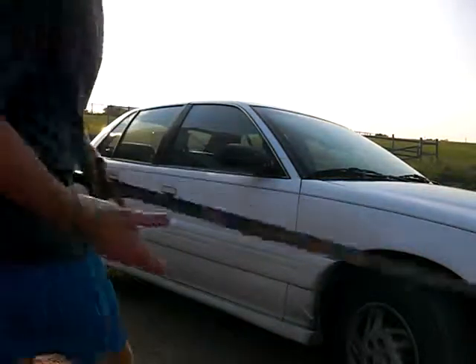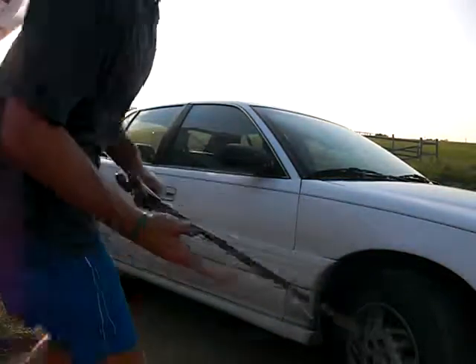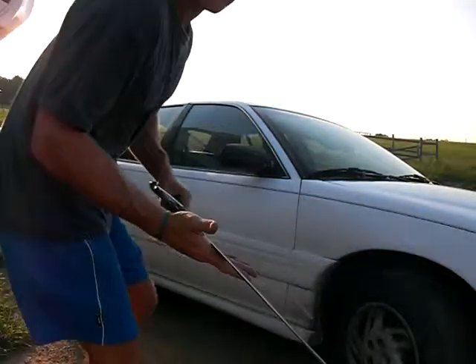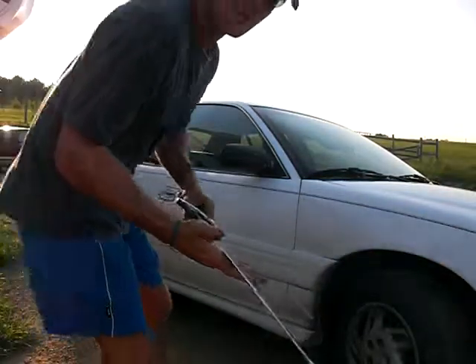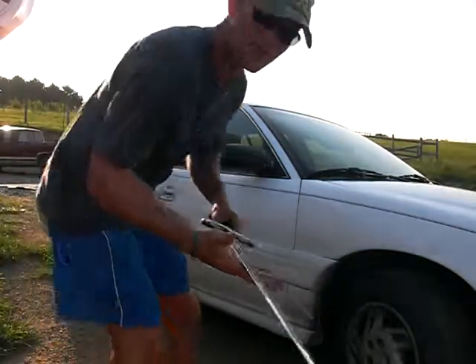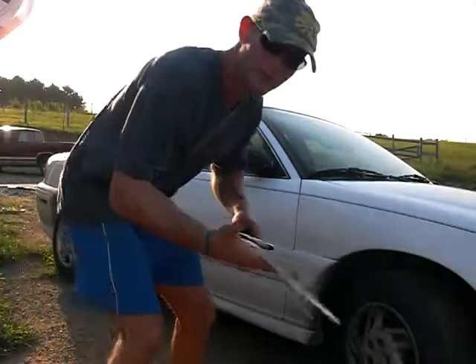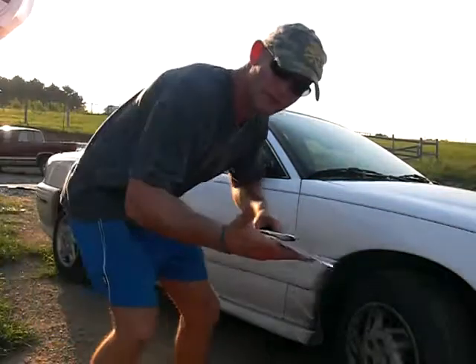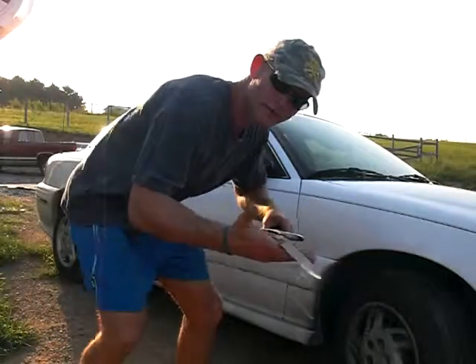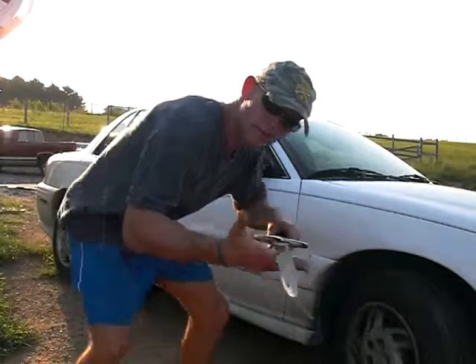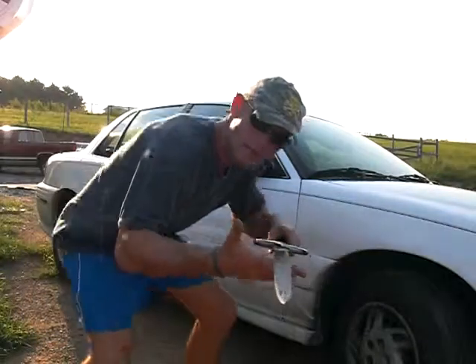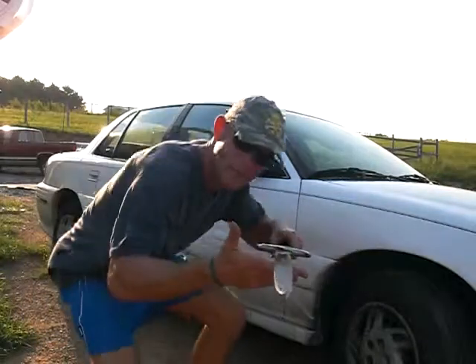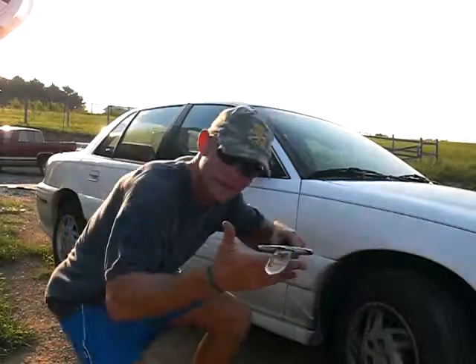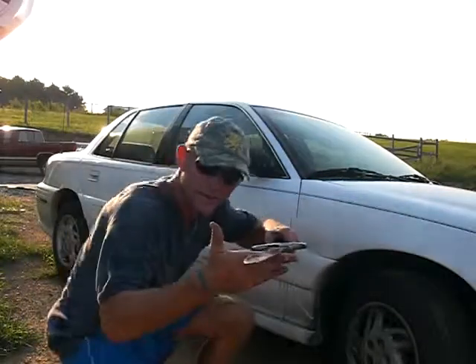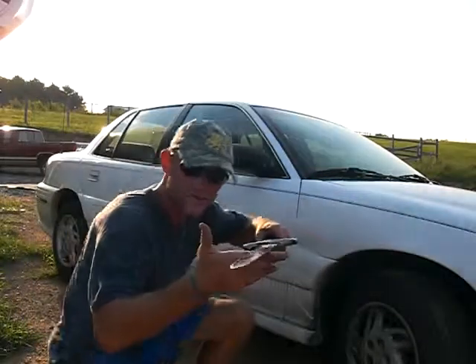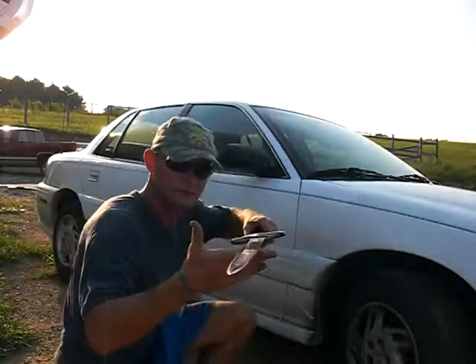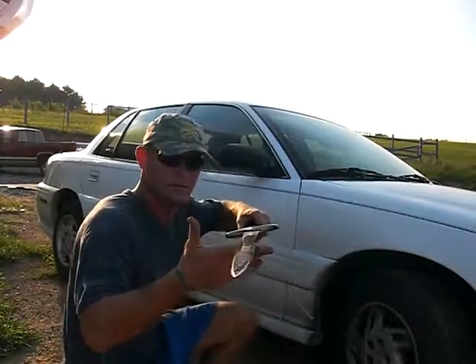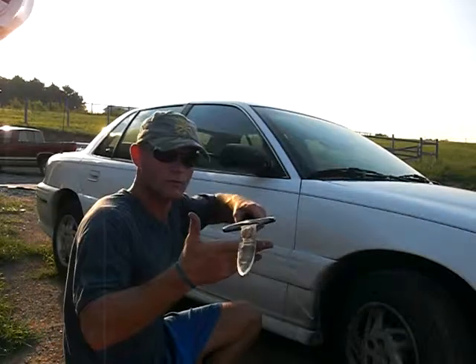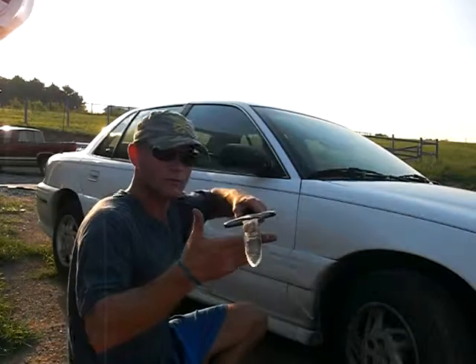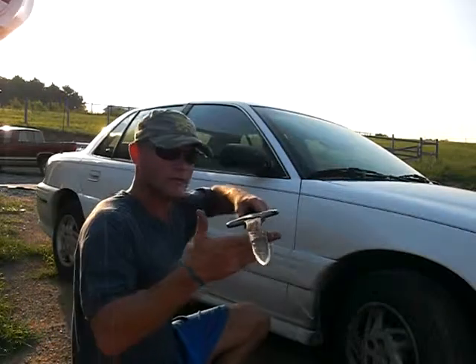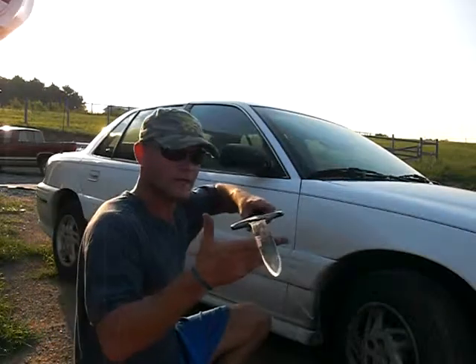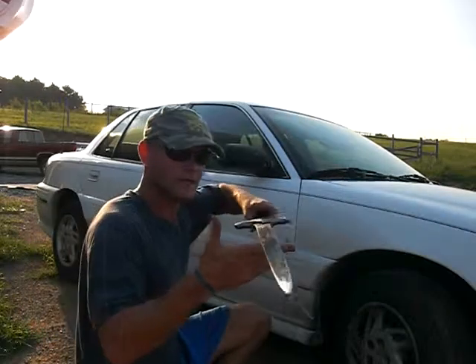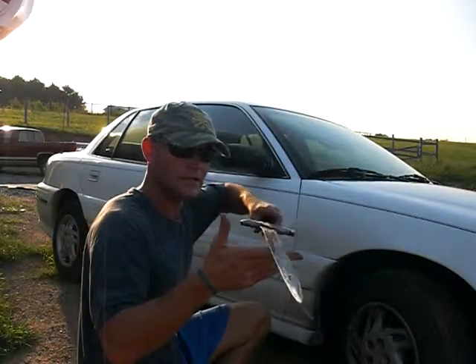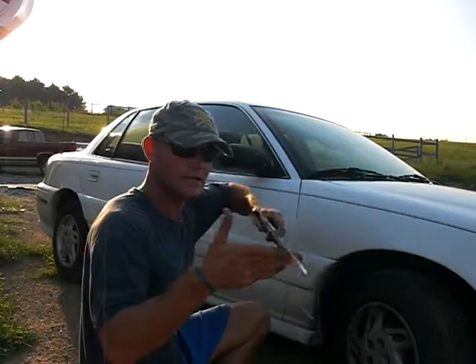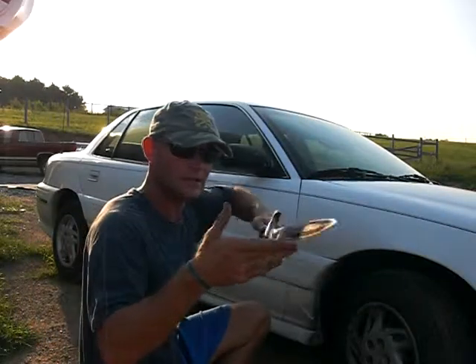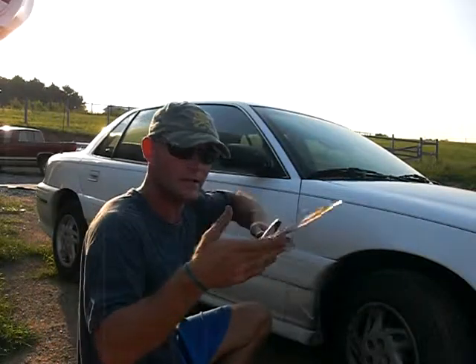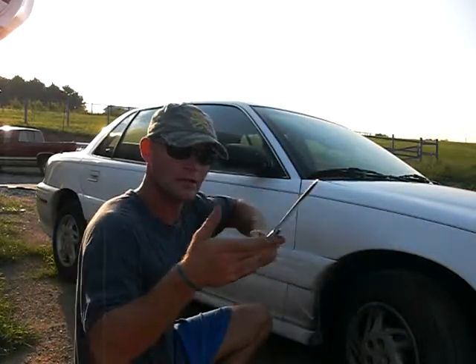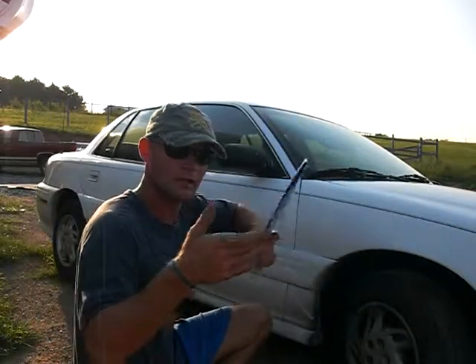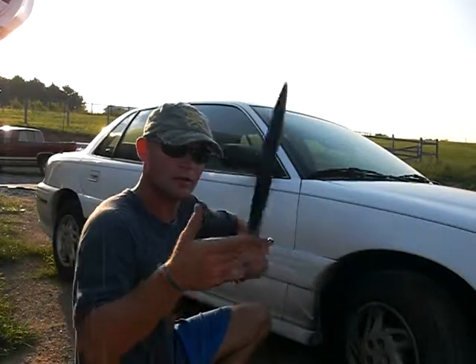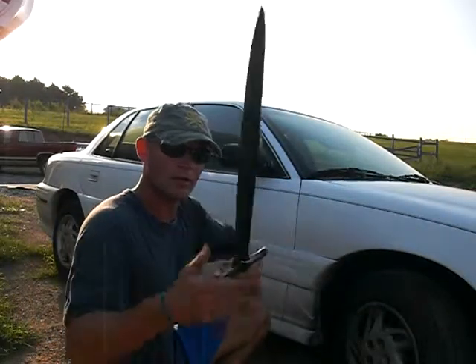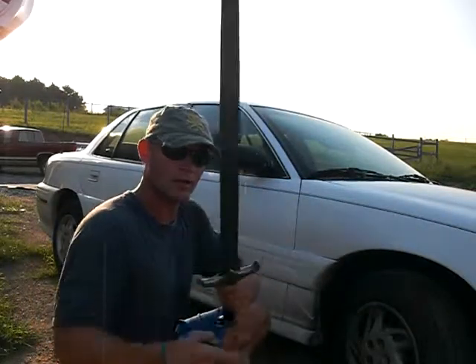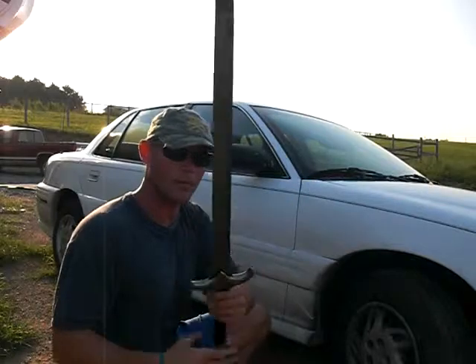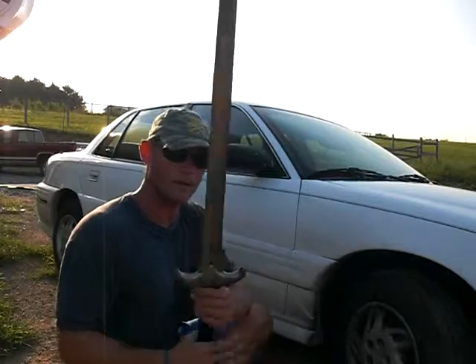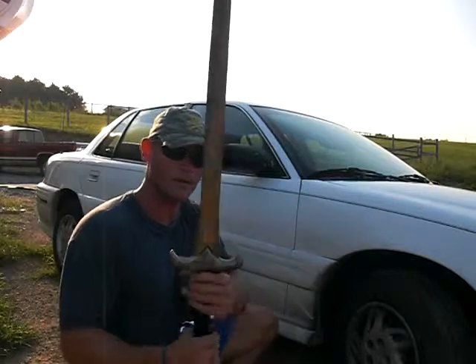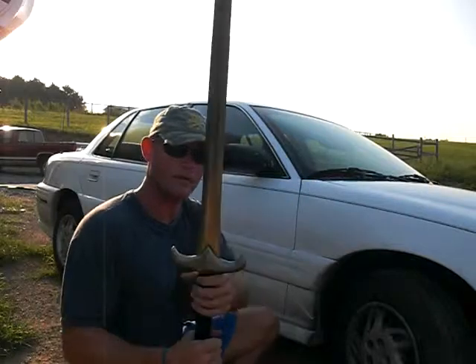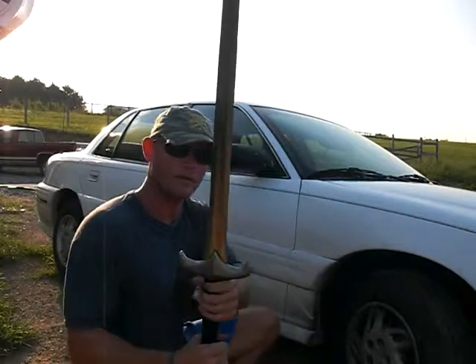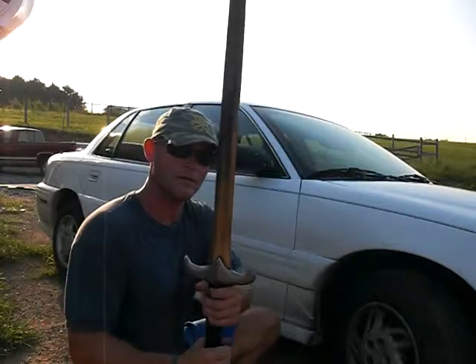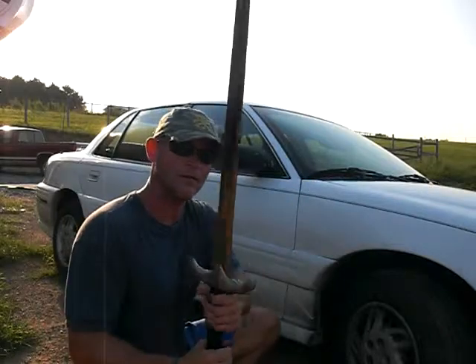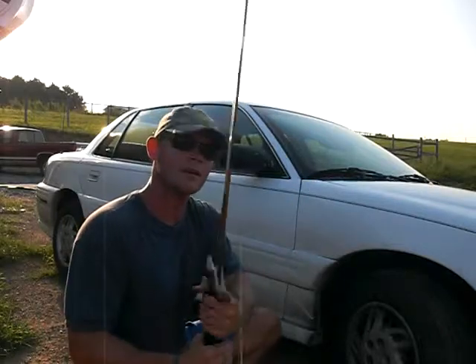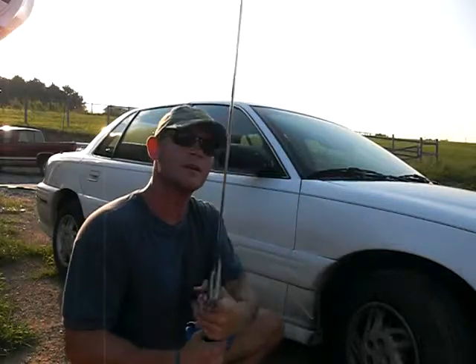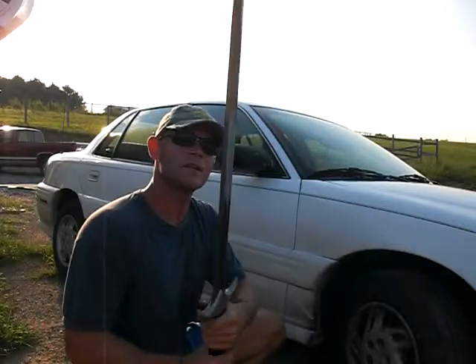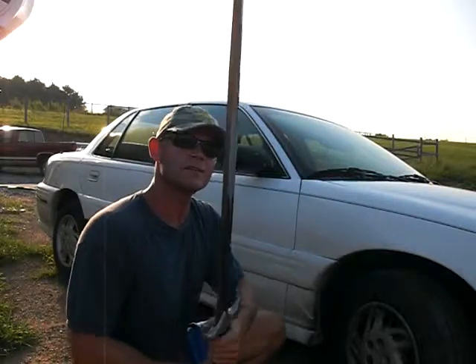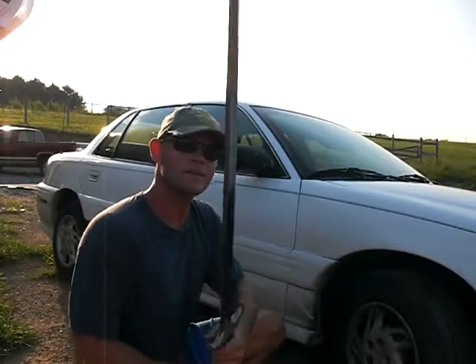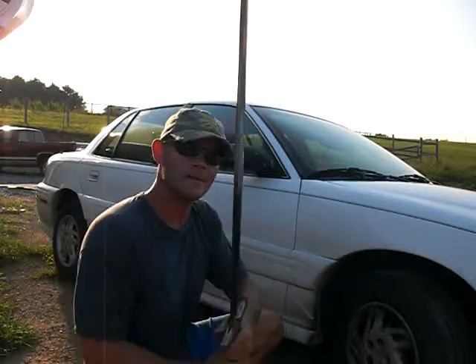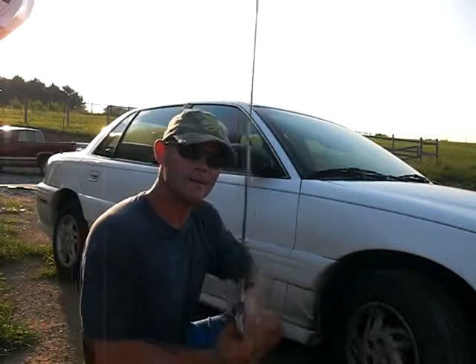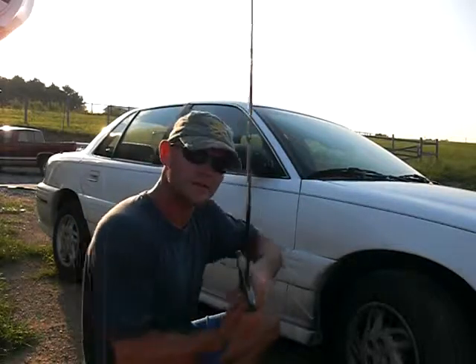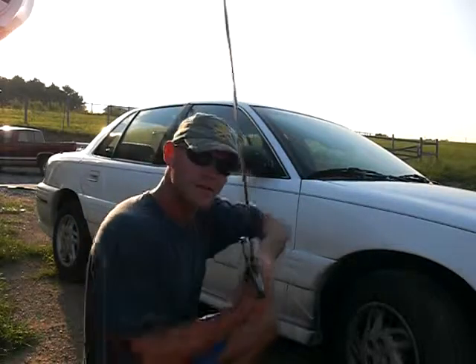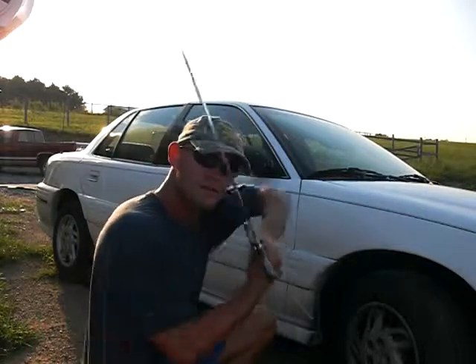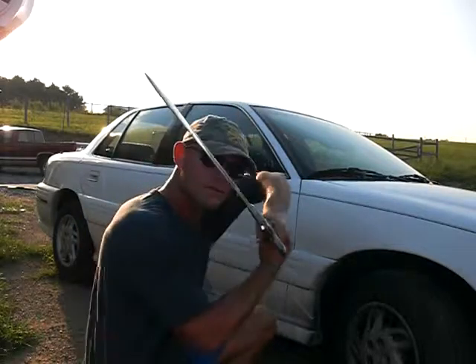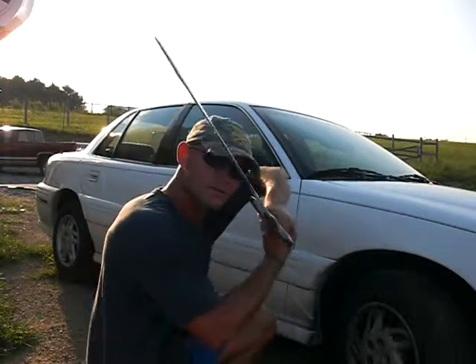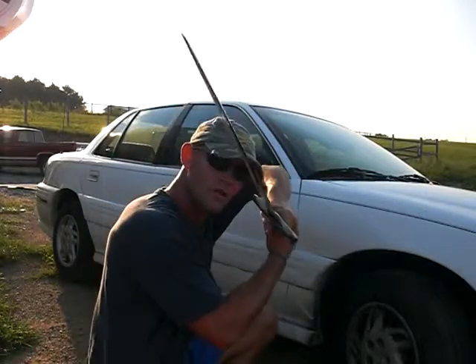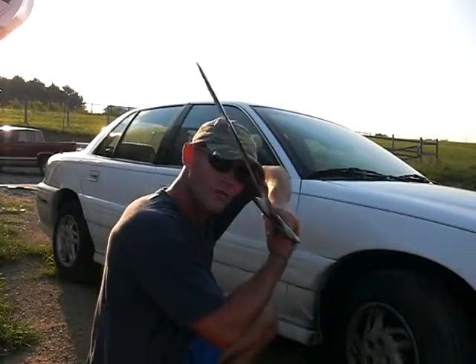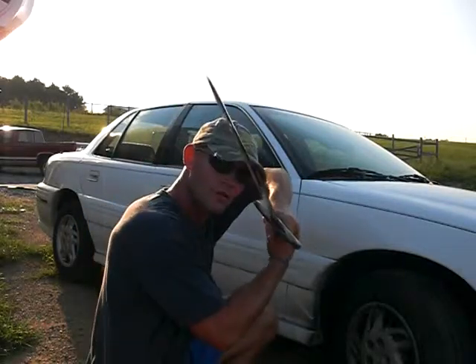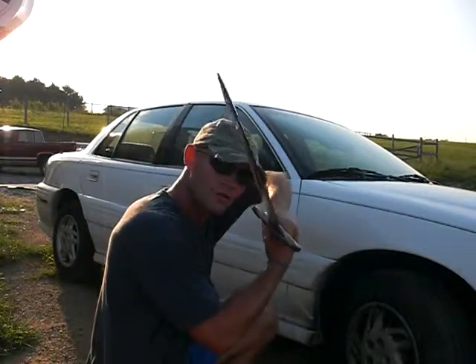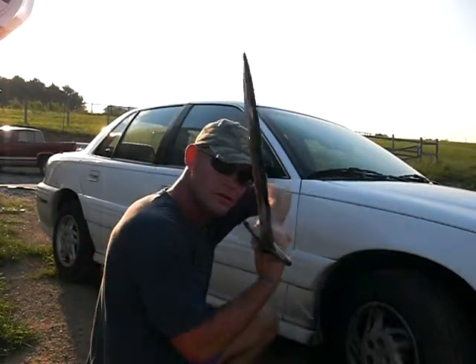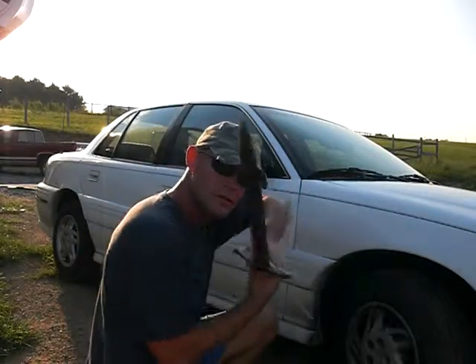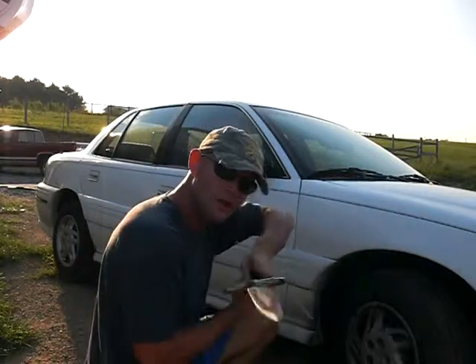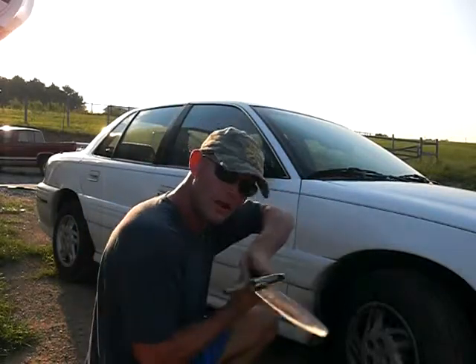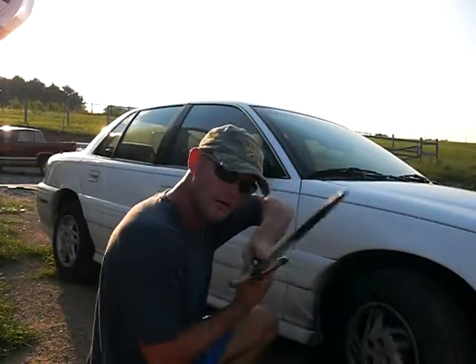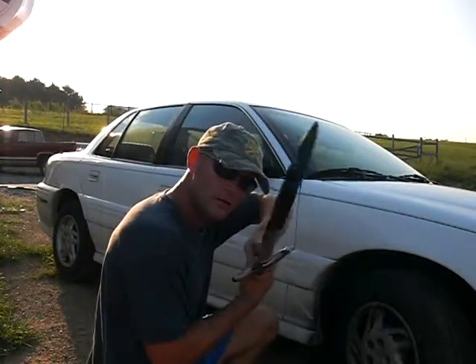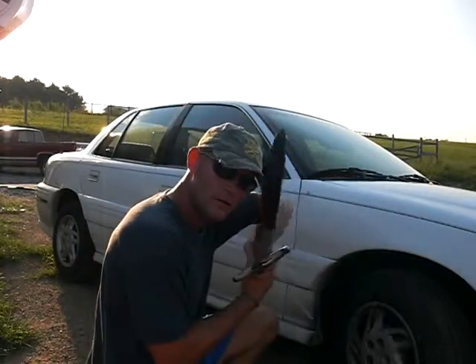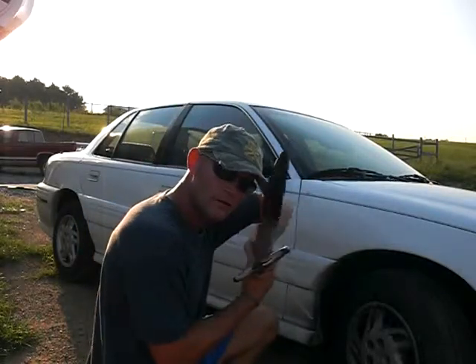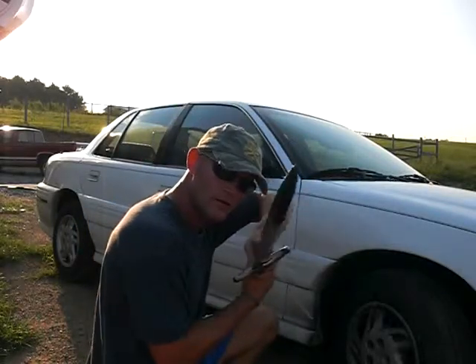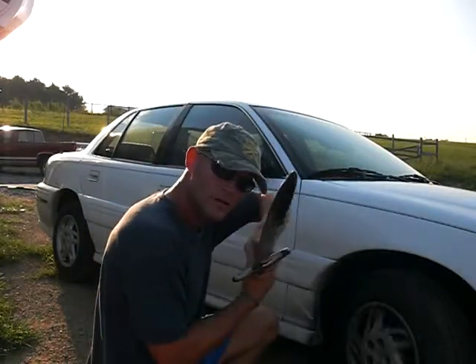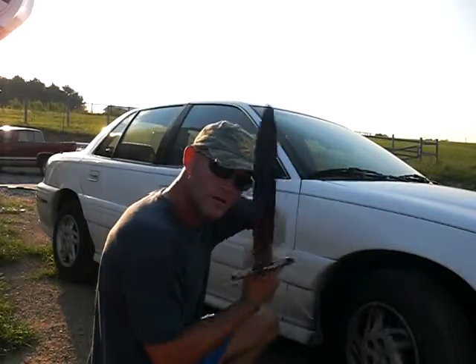Hello, this is one of my custom sword designs called the Carpathian. Stabbing tests on this old car to see how it holds up.